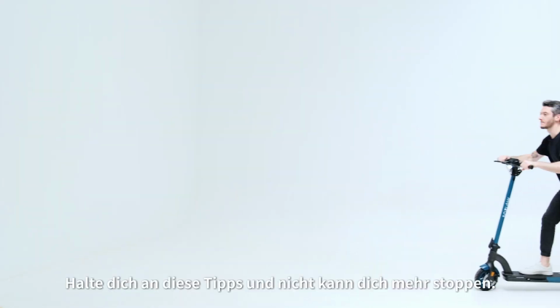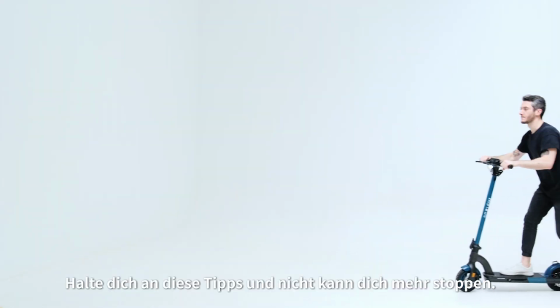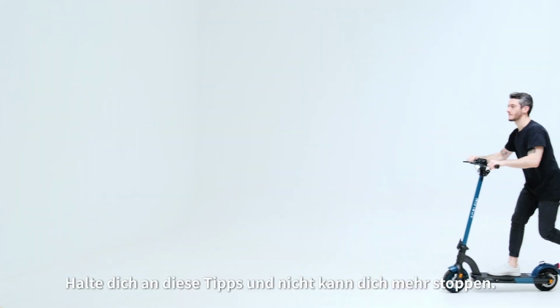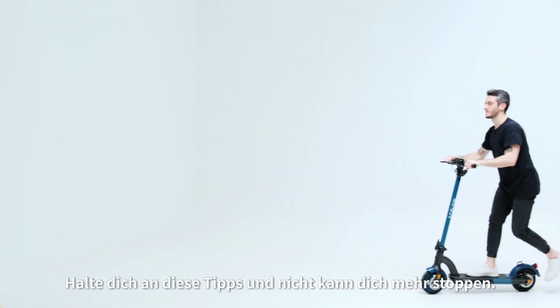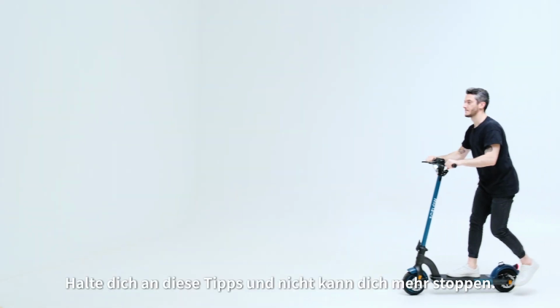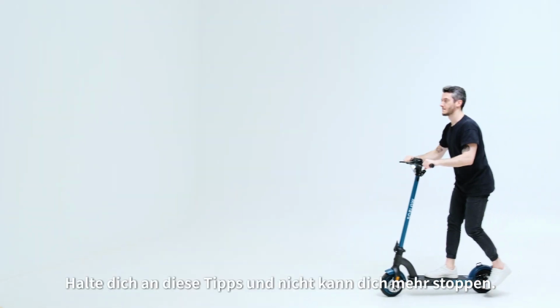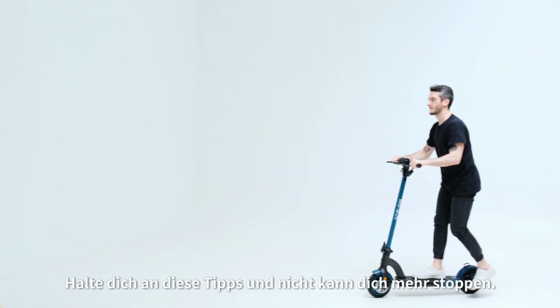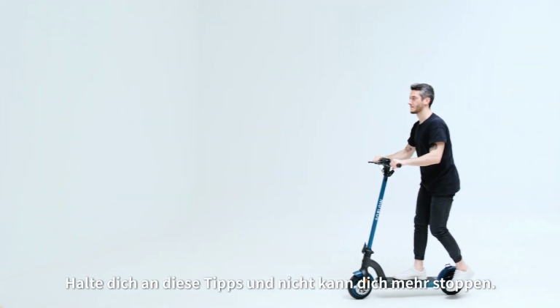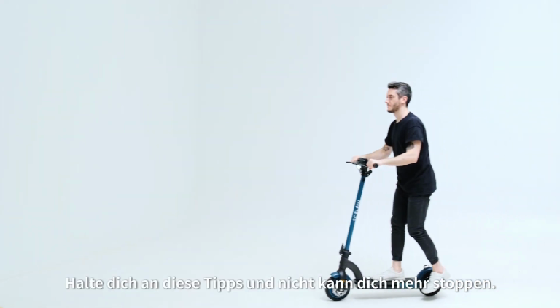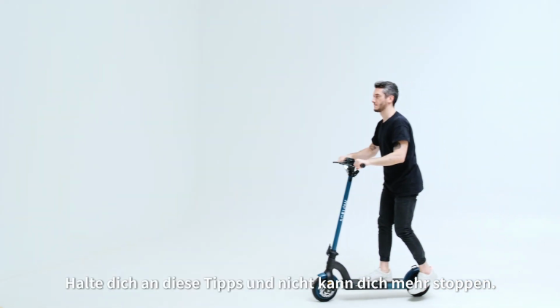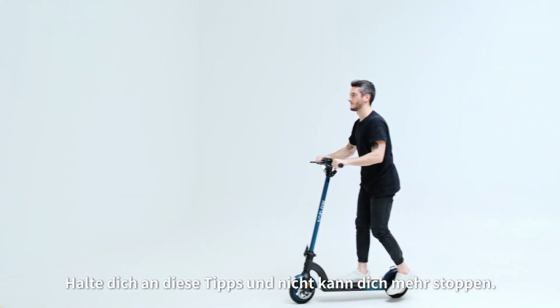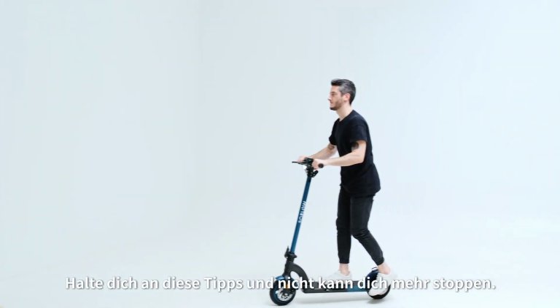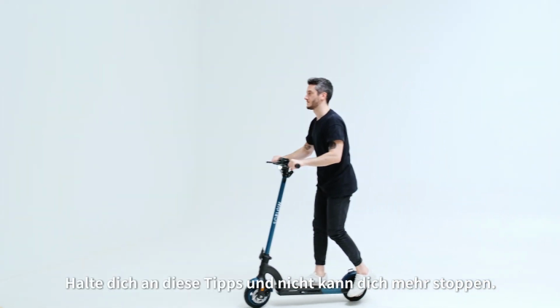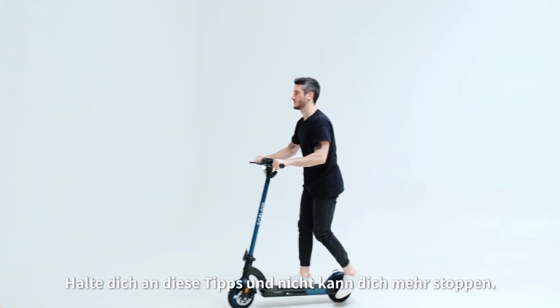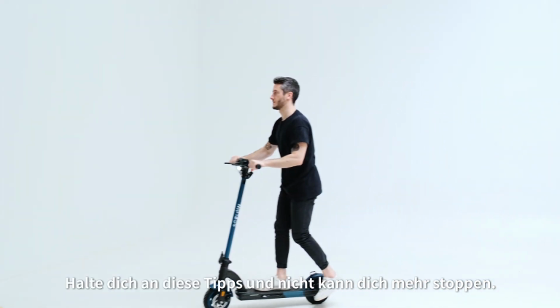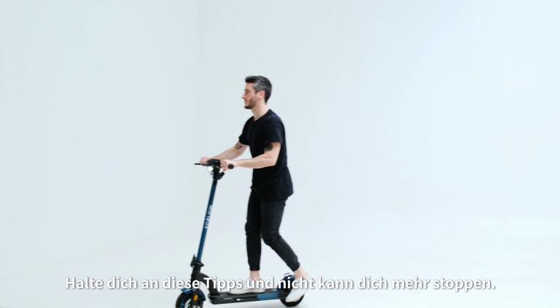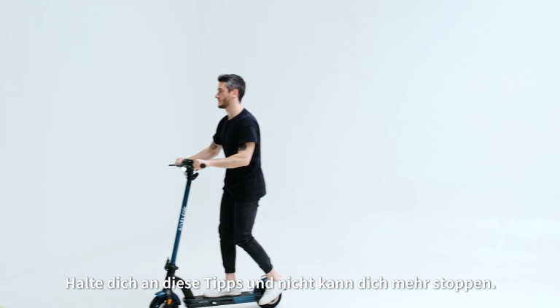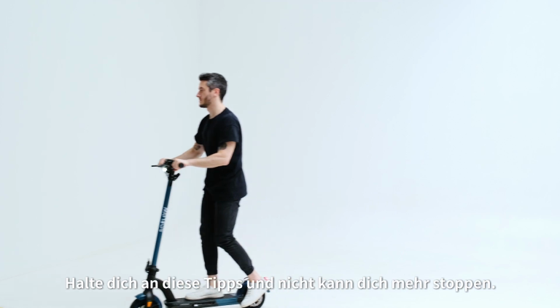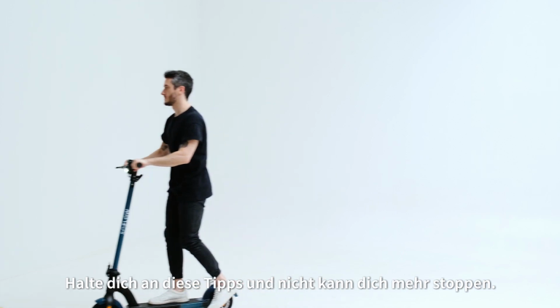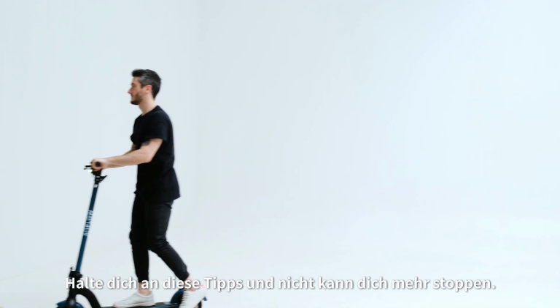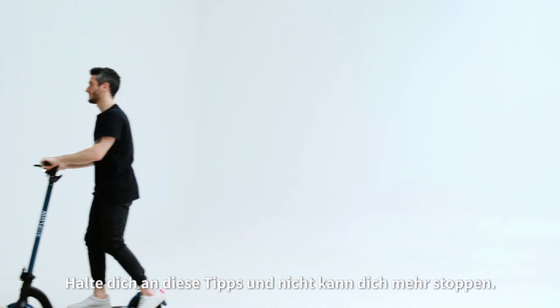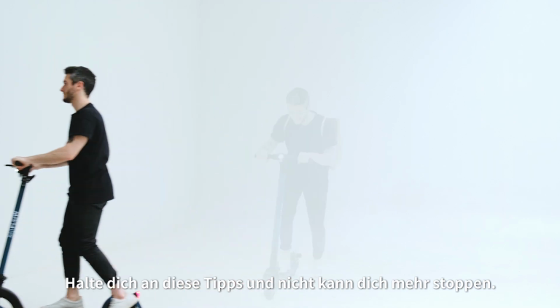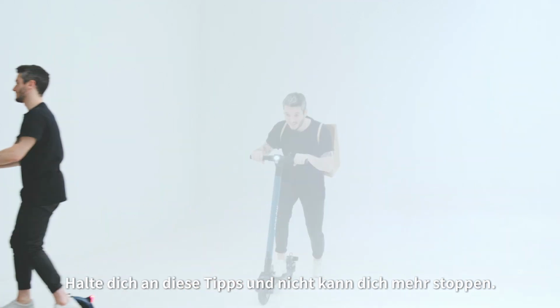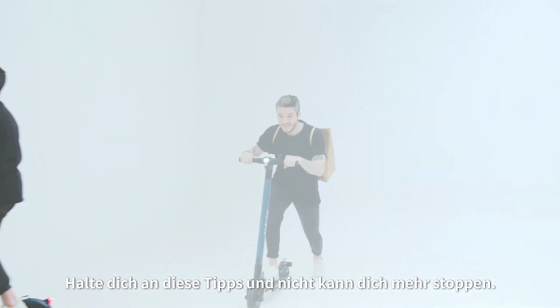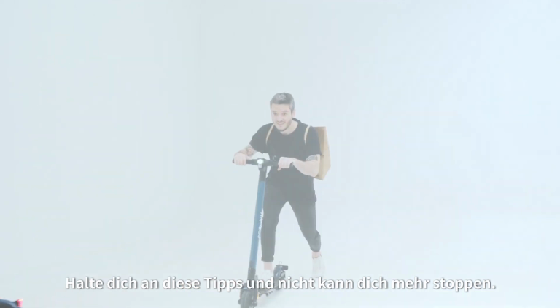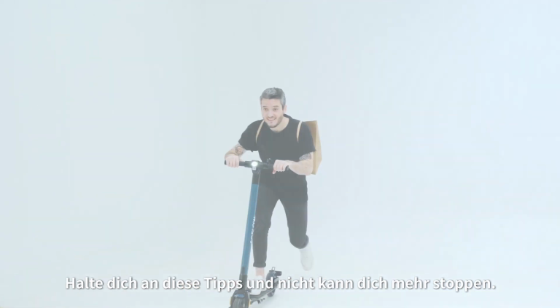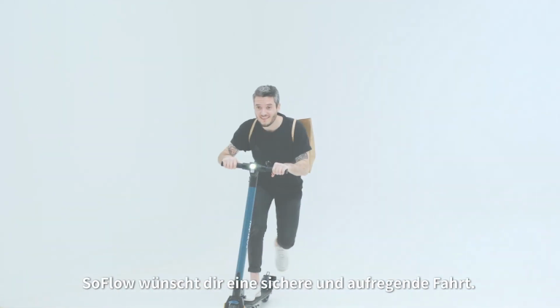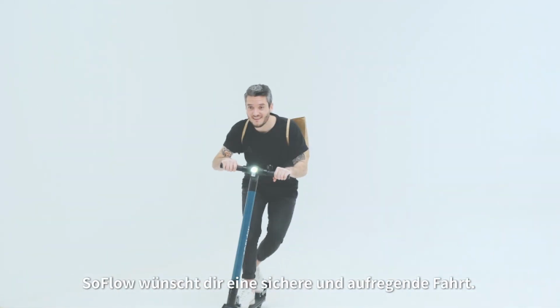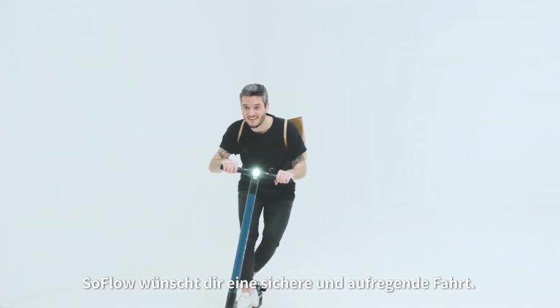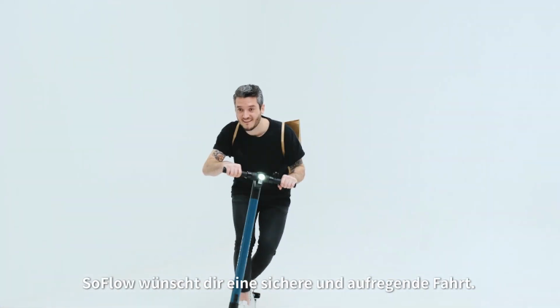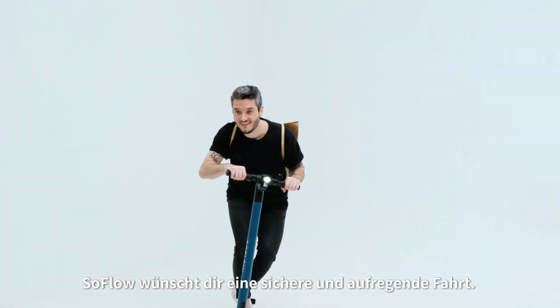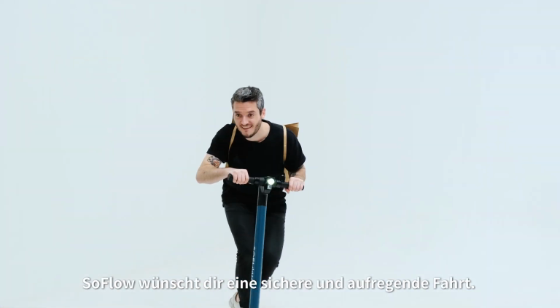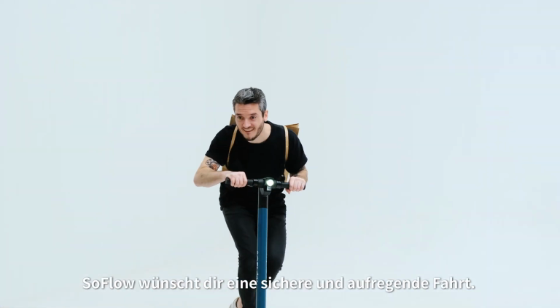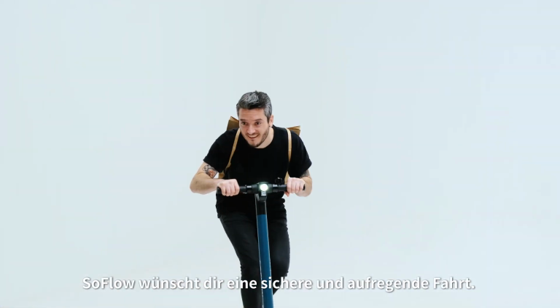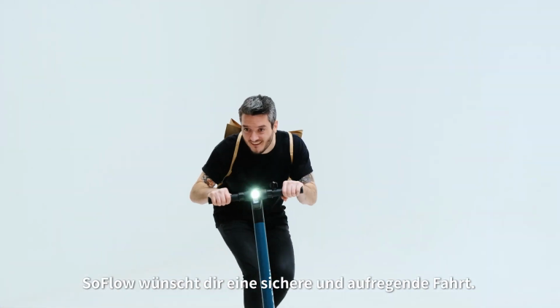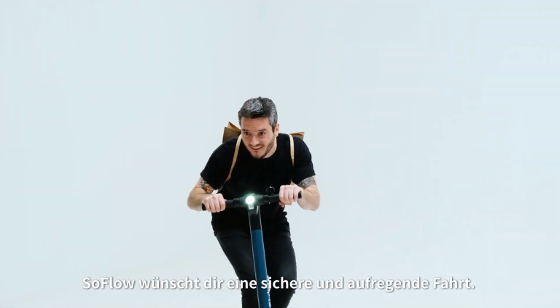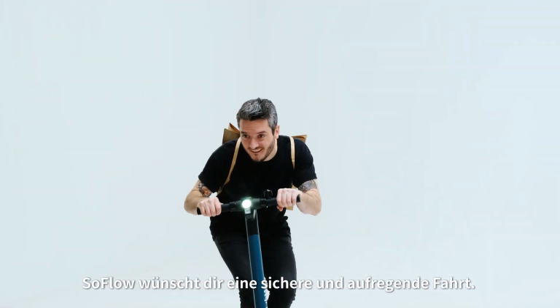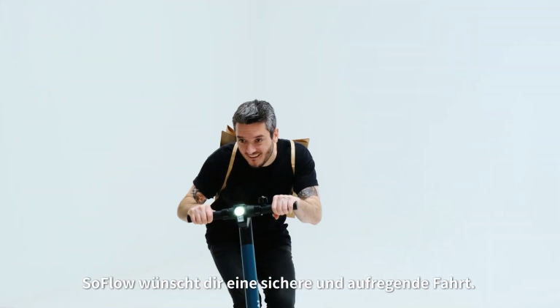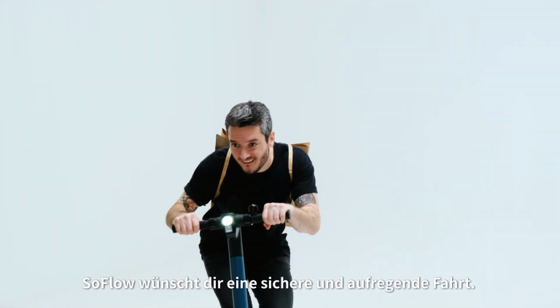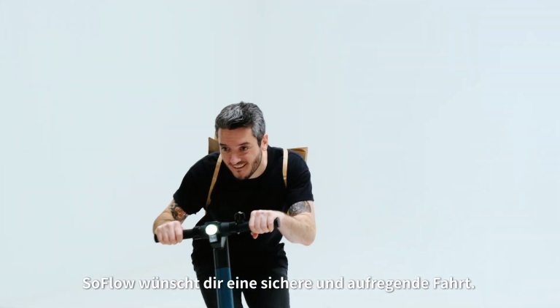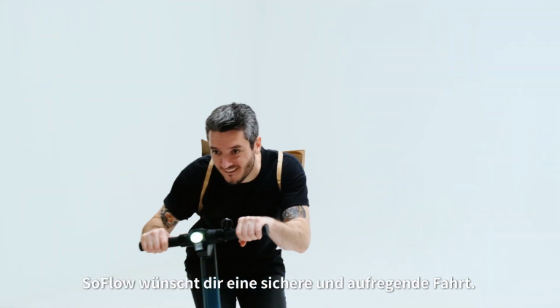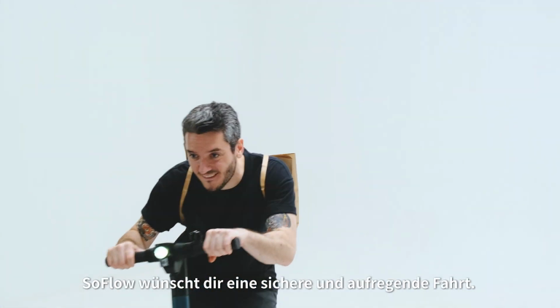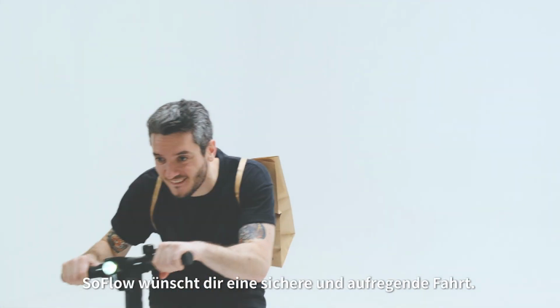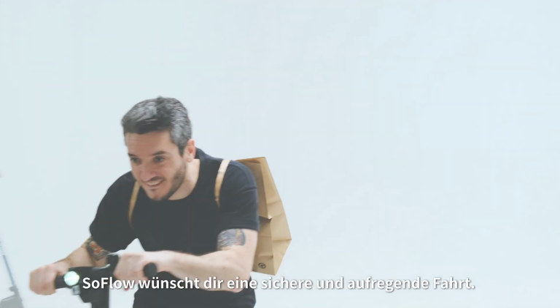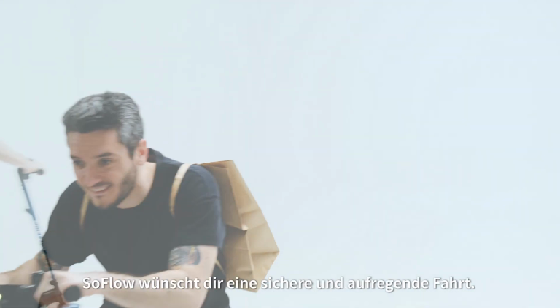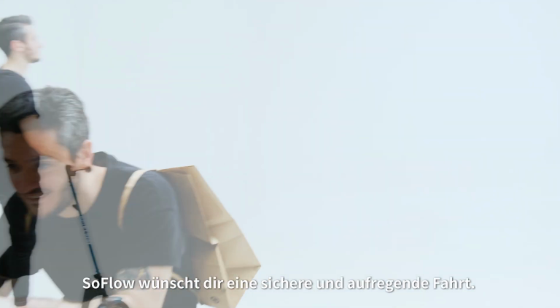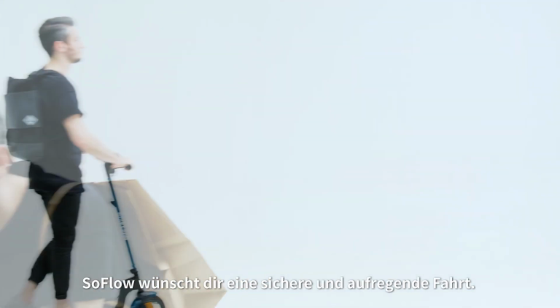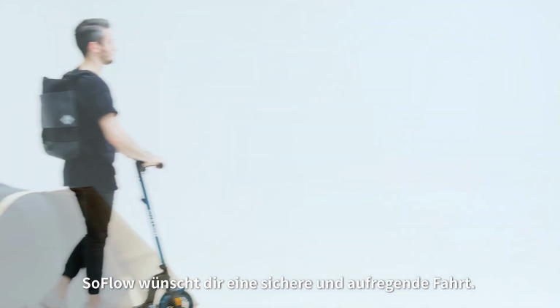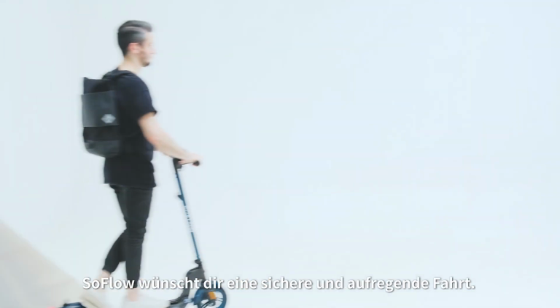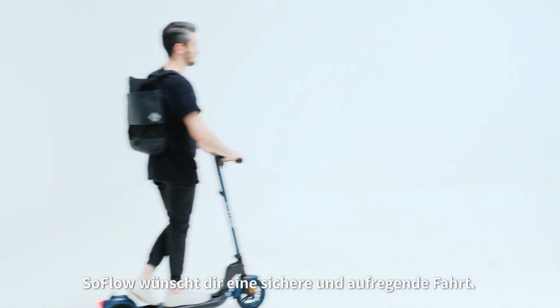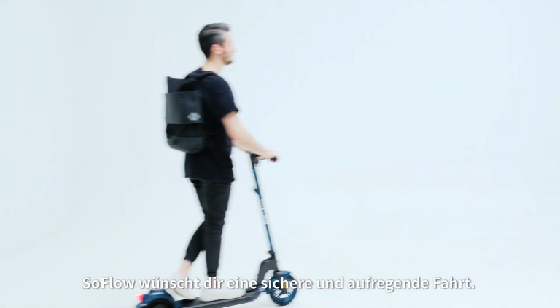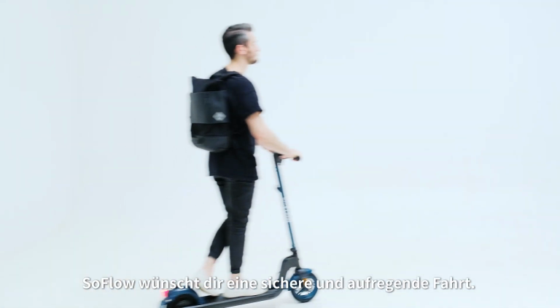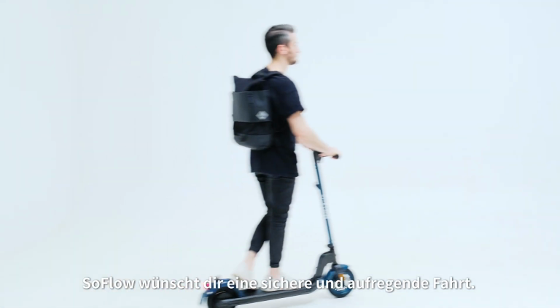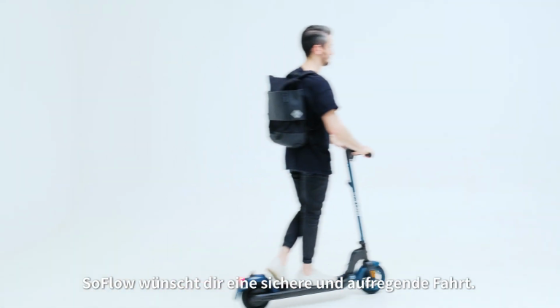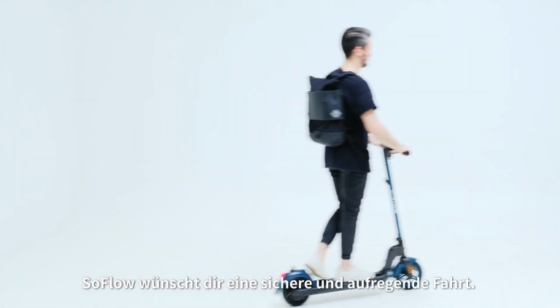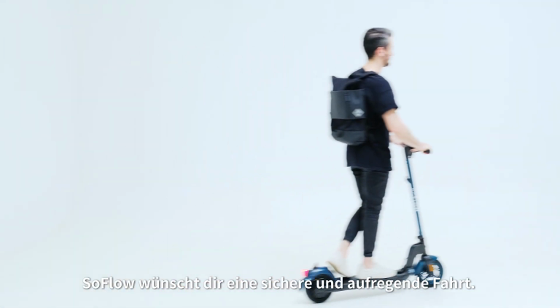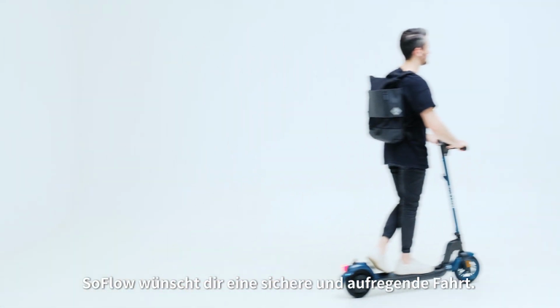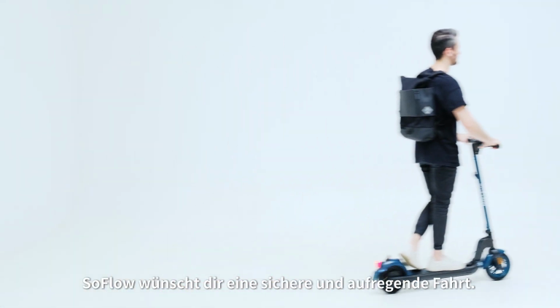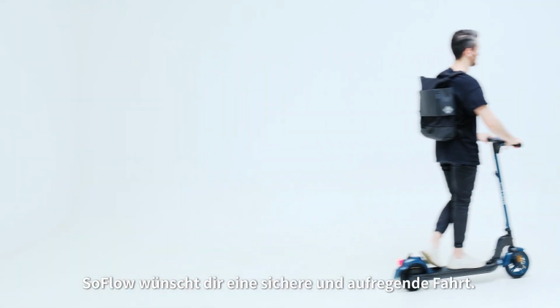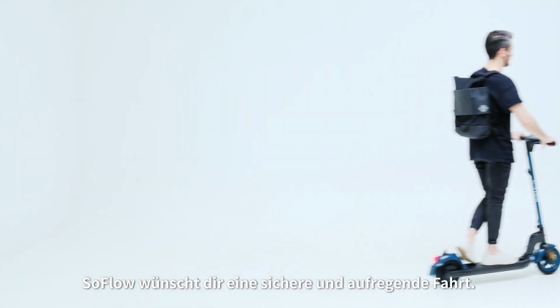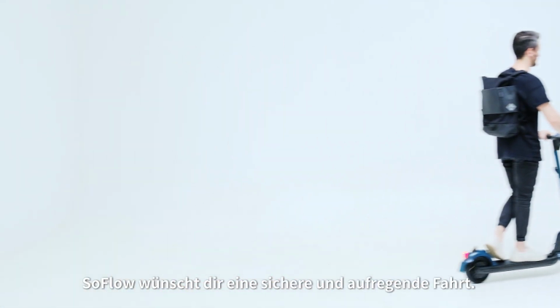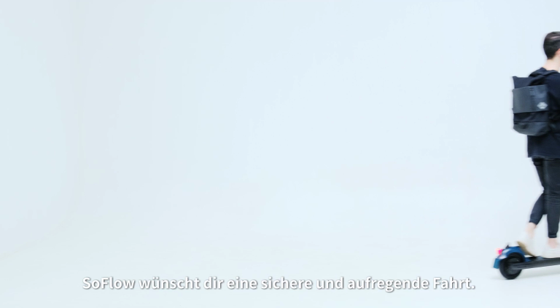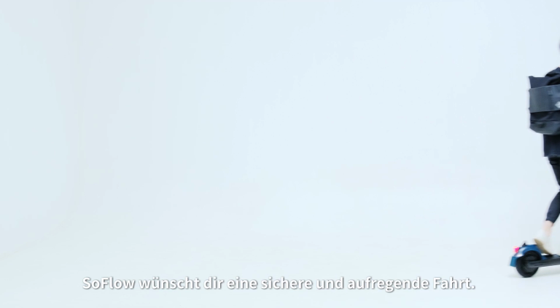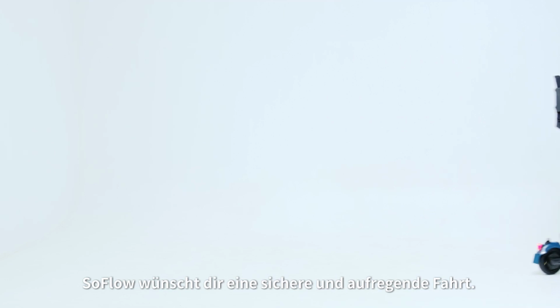So stick to these tips and nothing can stop you. SoFlo wishes you a safe and exciting ride every time you jump on your new scooter.